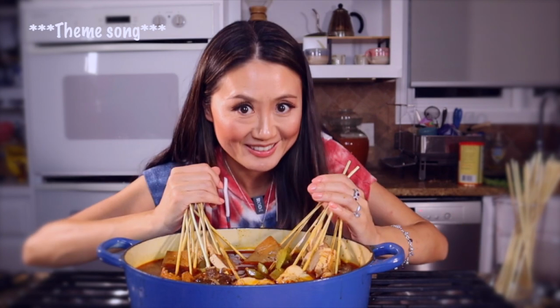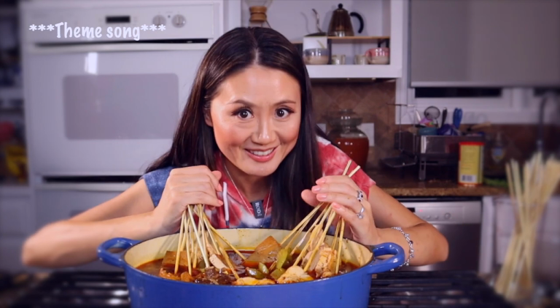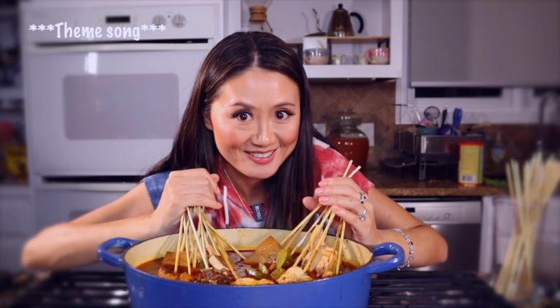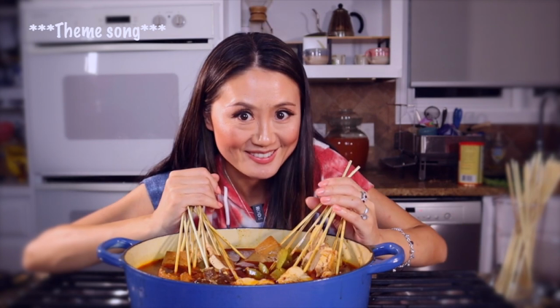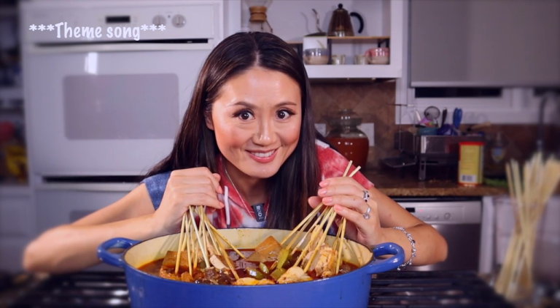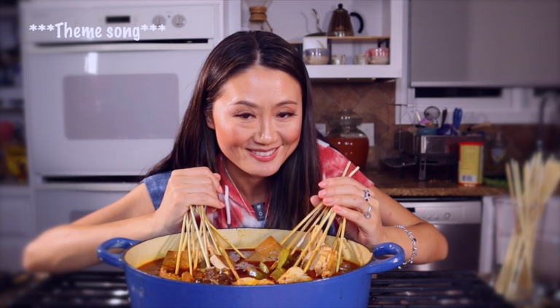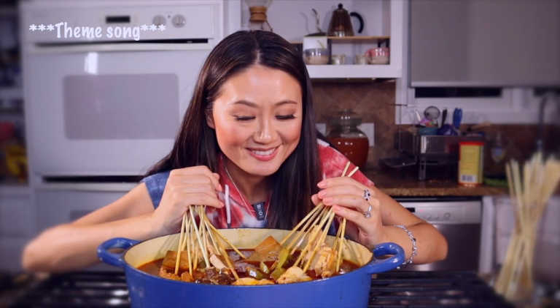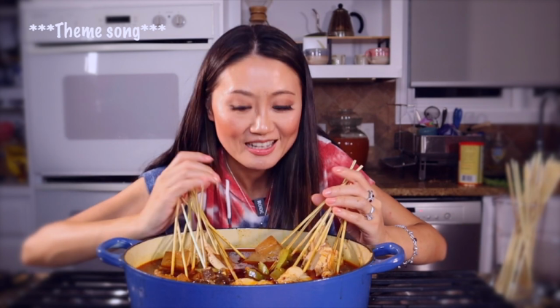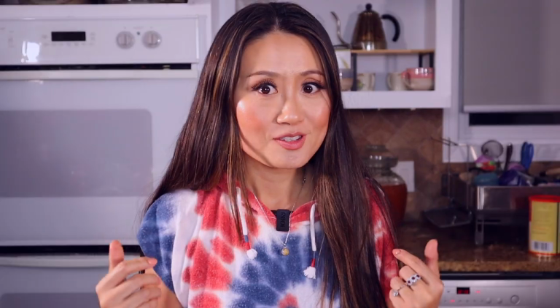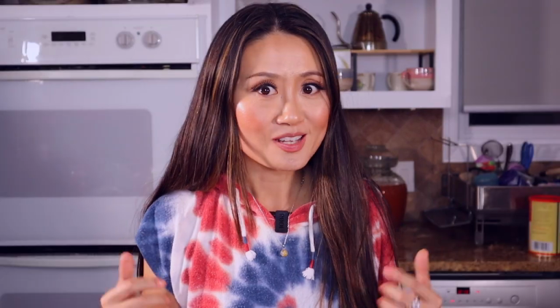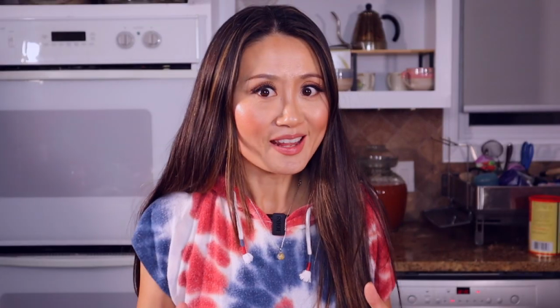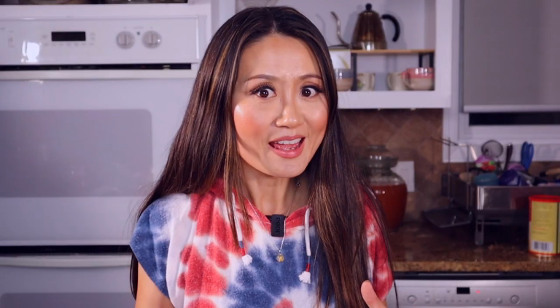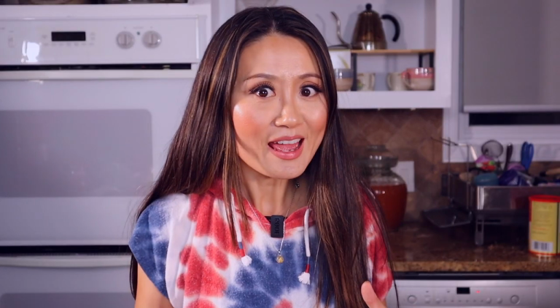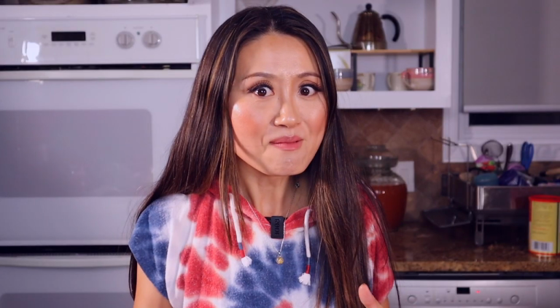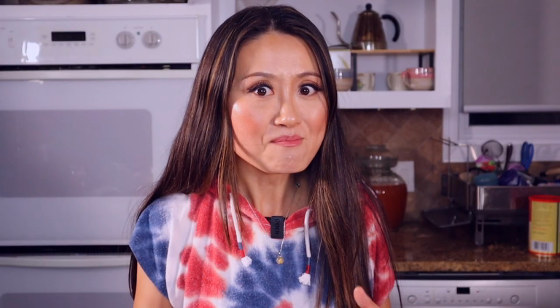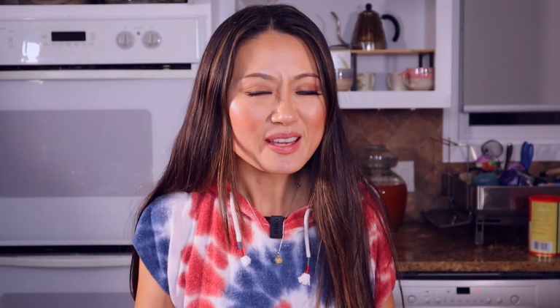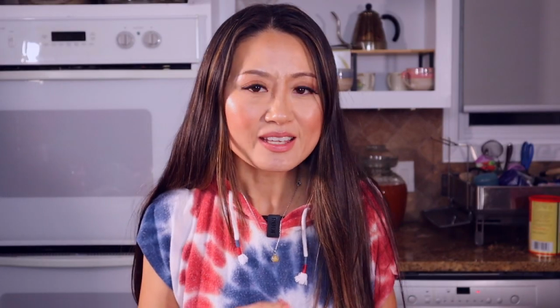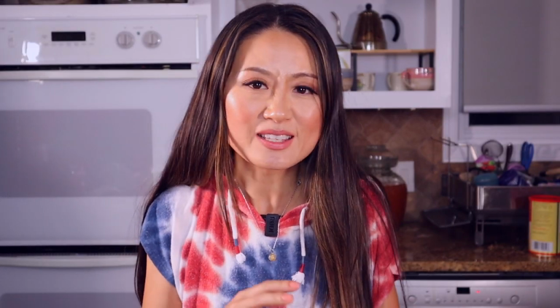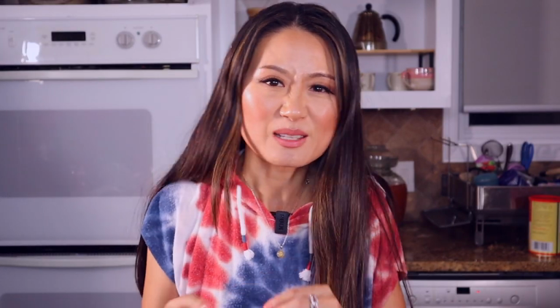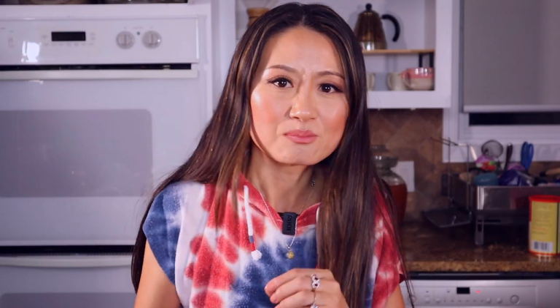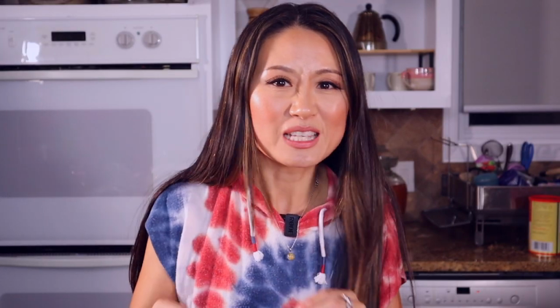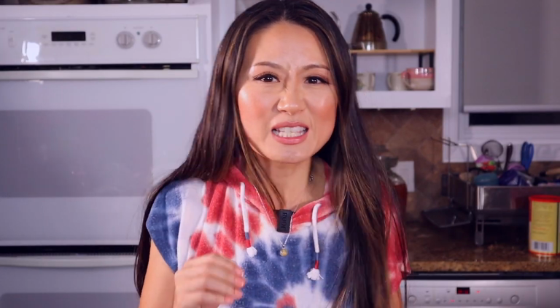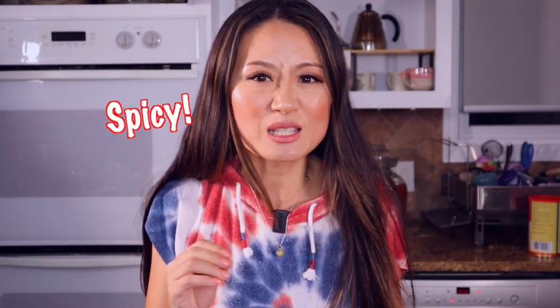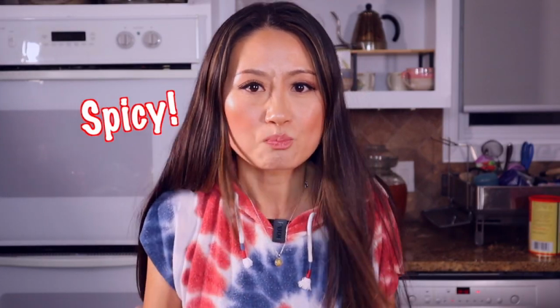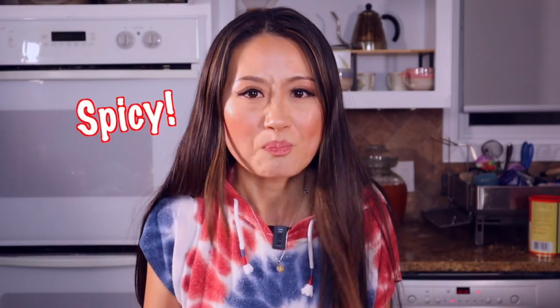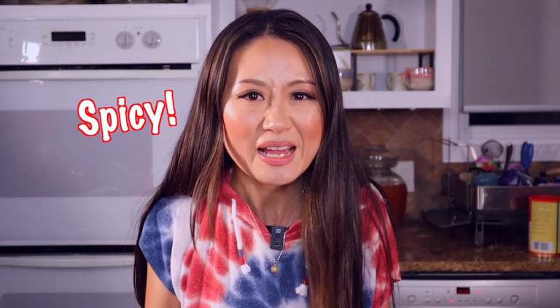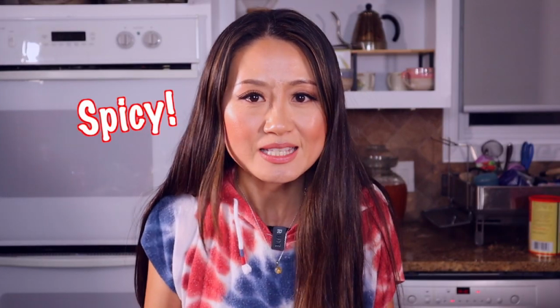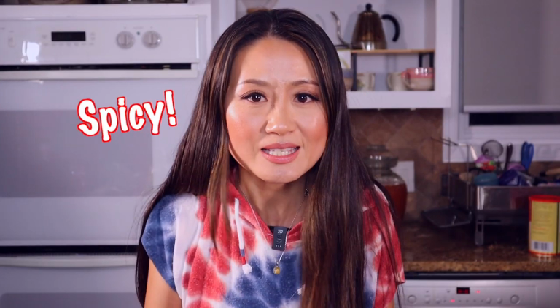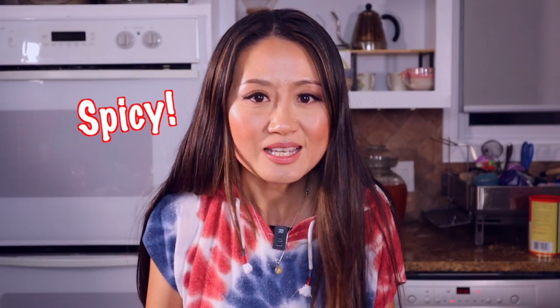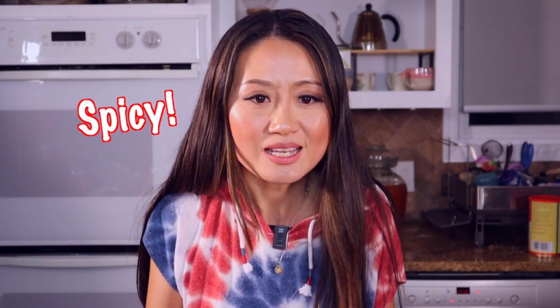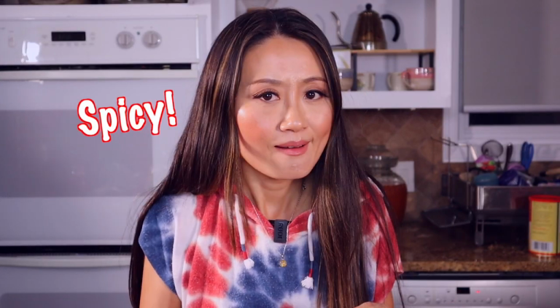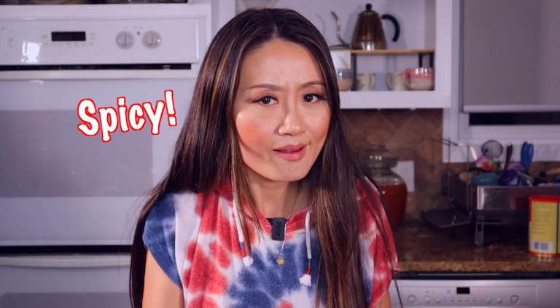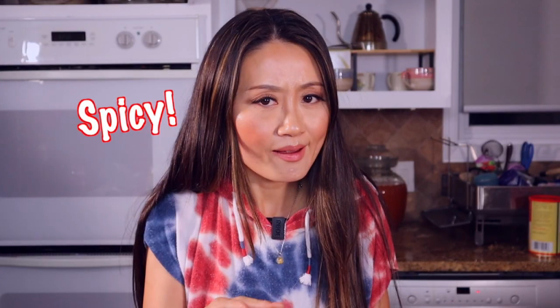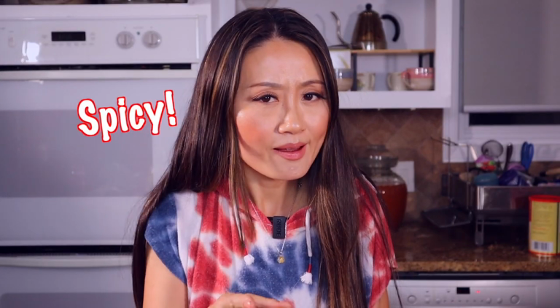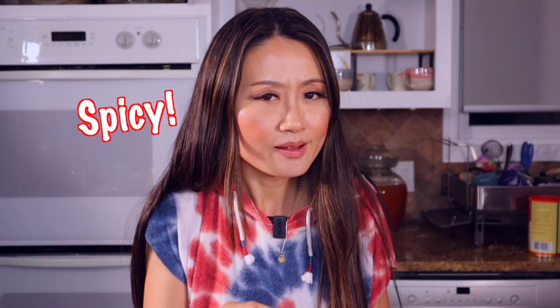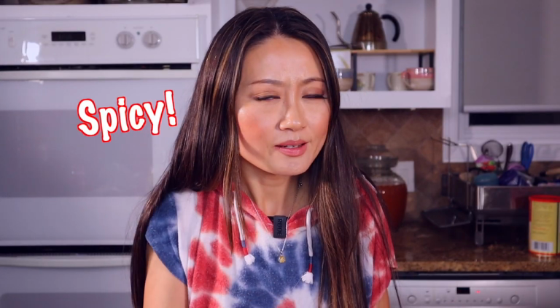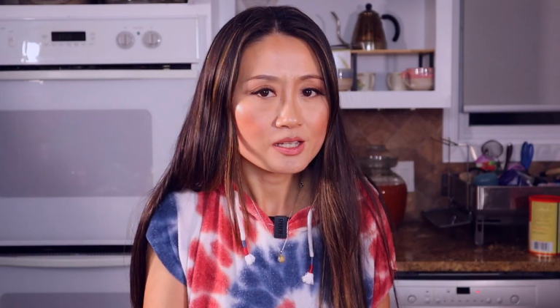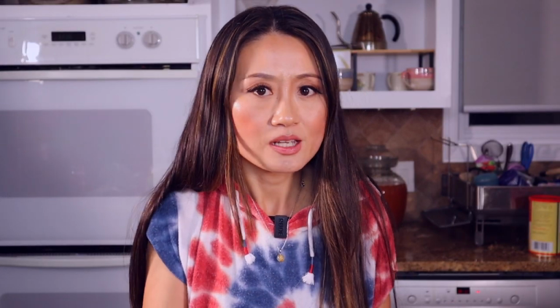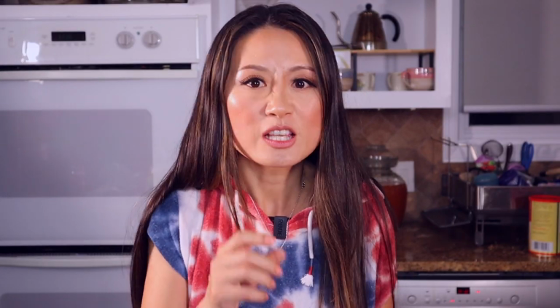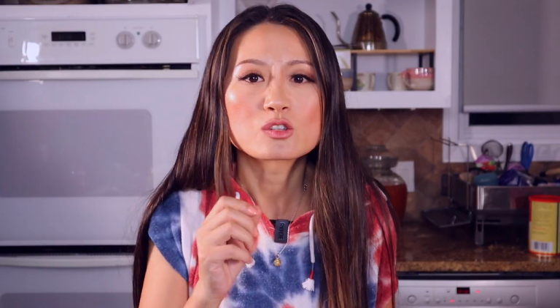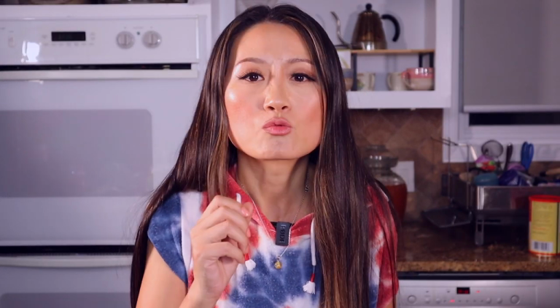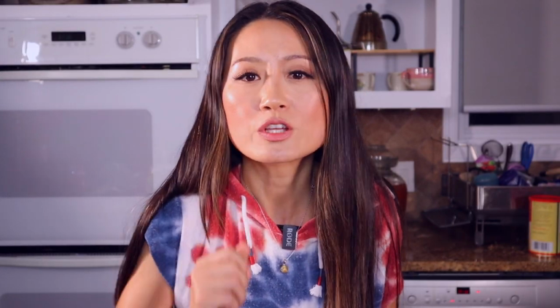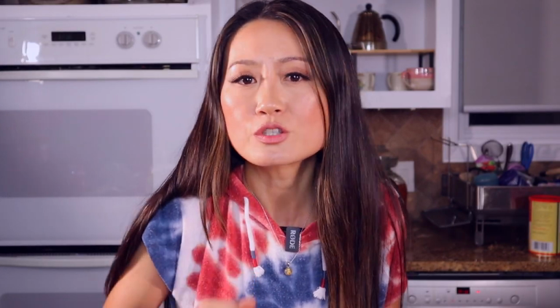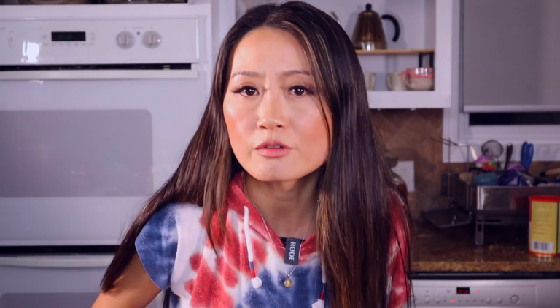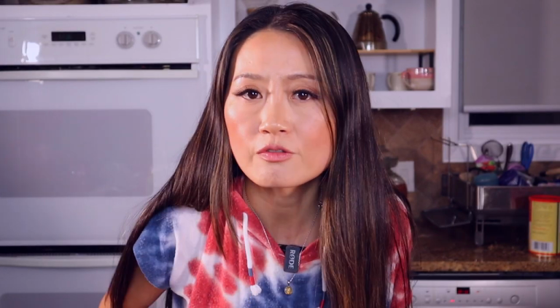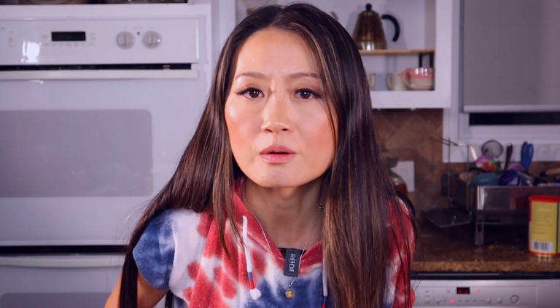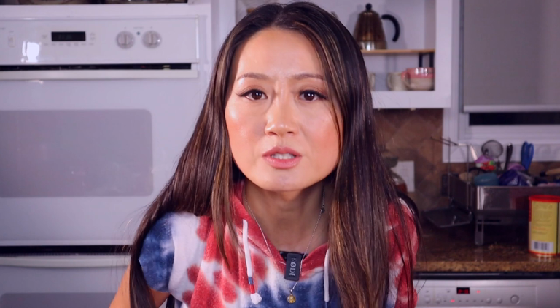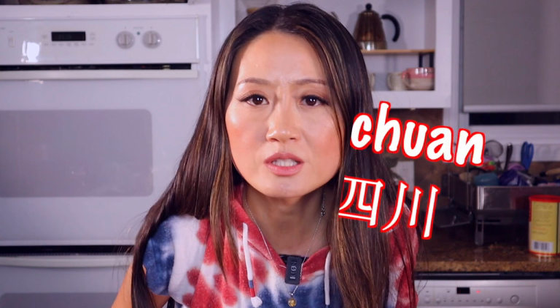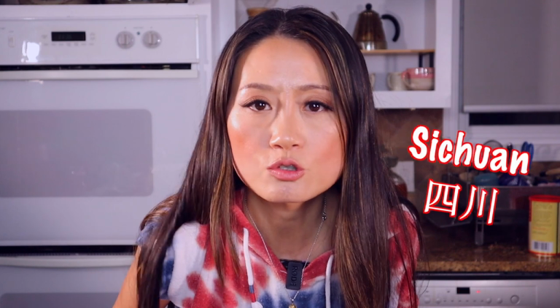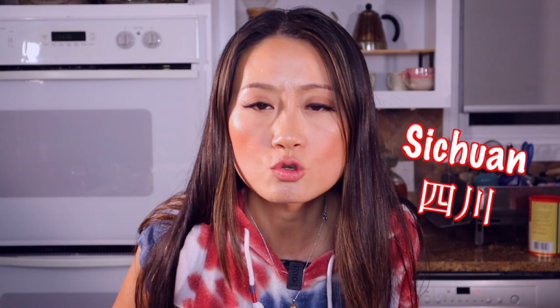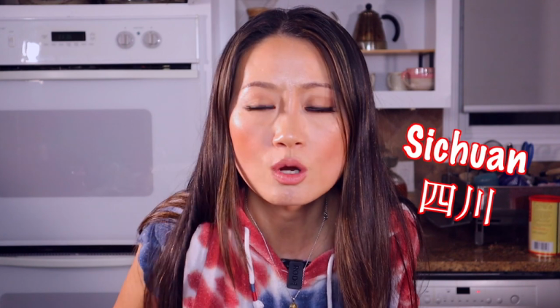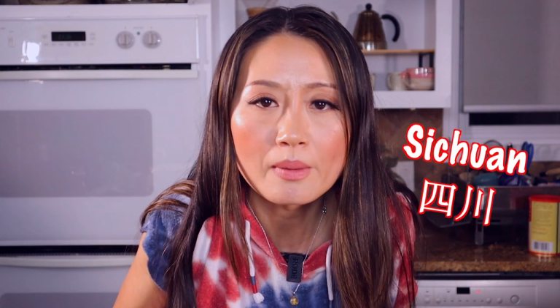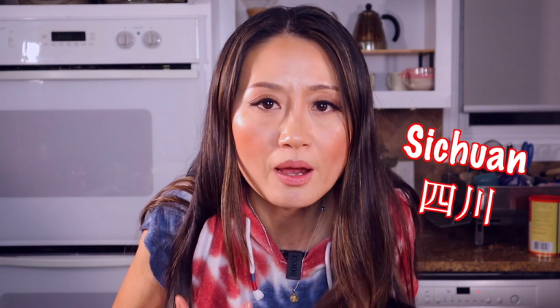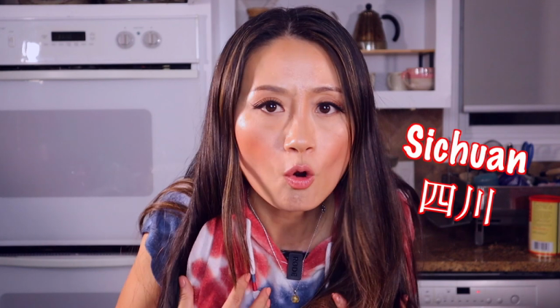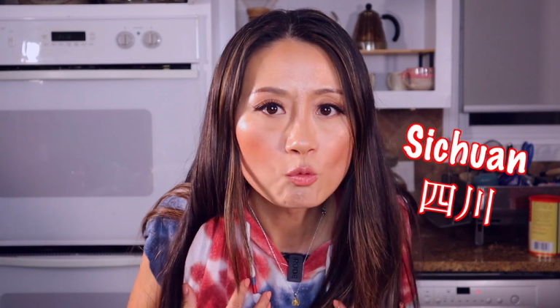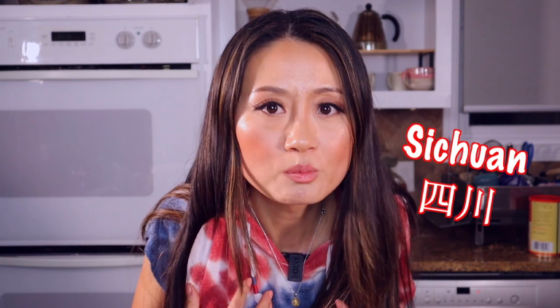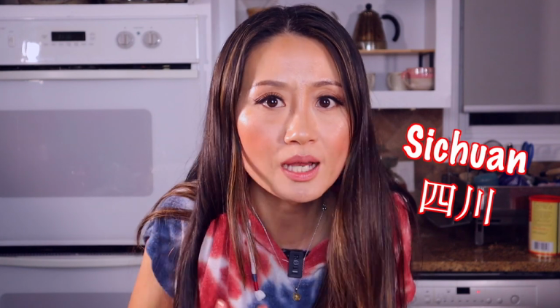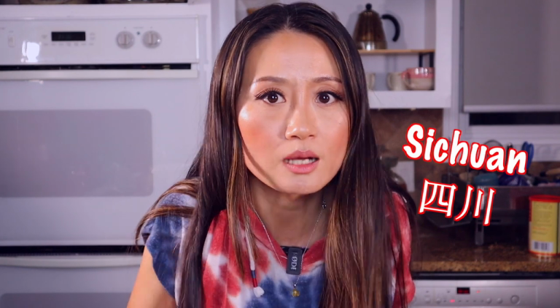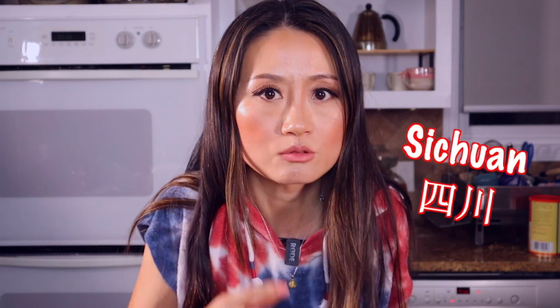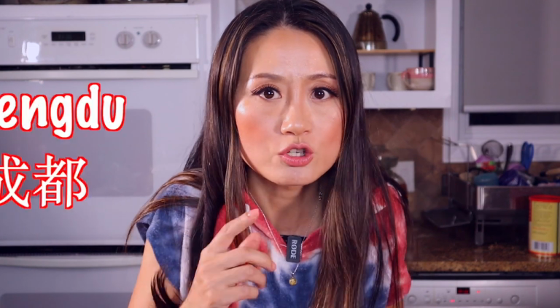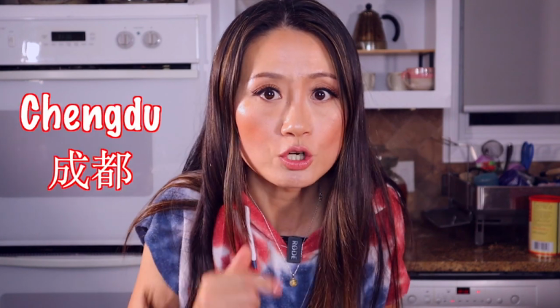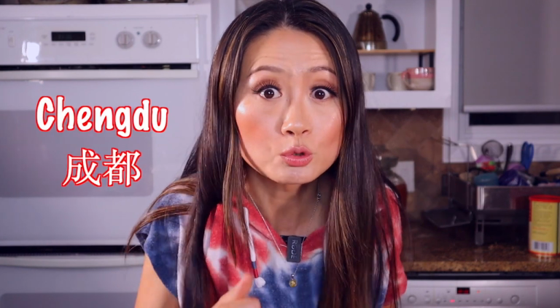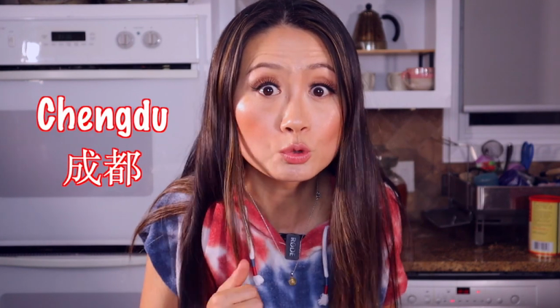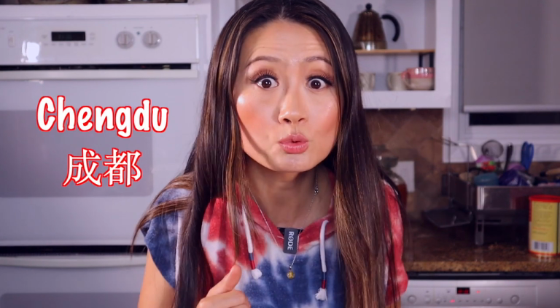Hello! Today I'm making something spicy and it's originally from Sichuan, my hometown, Chengdu.